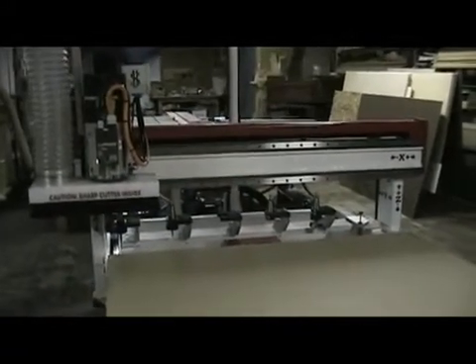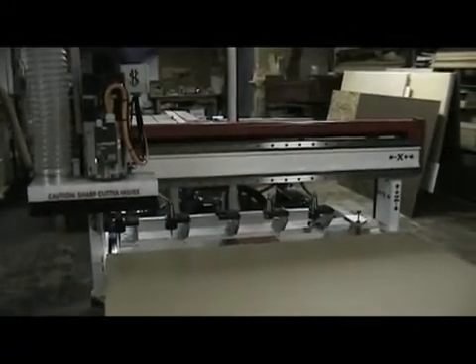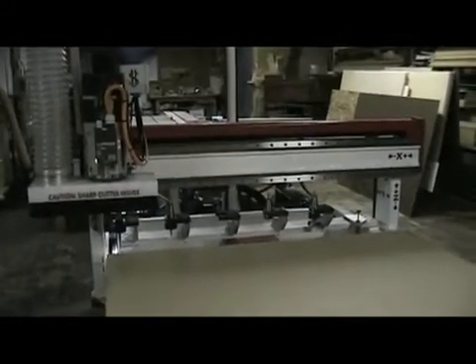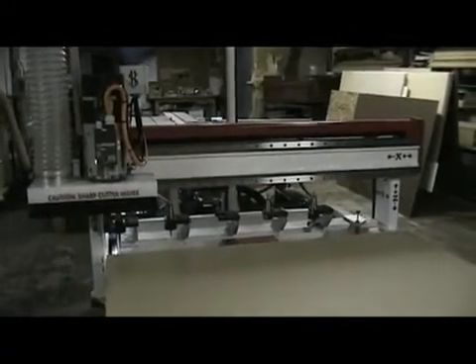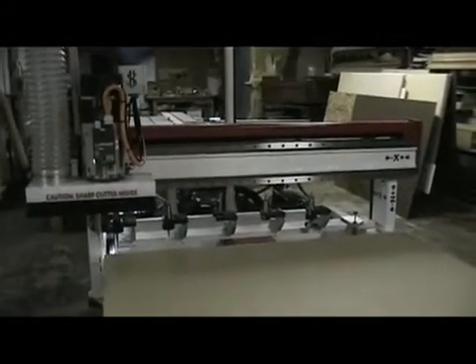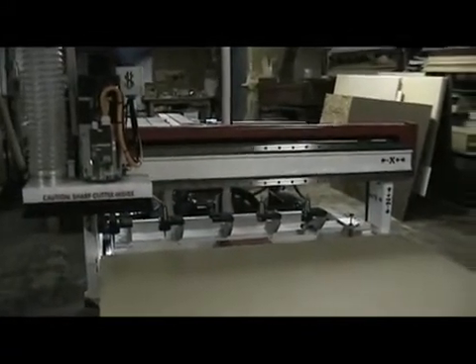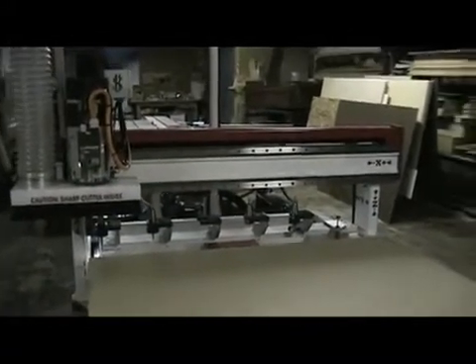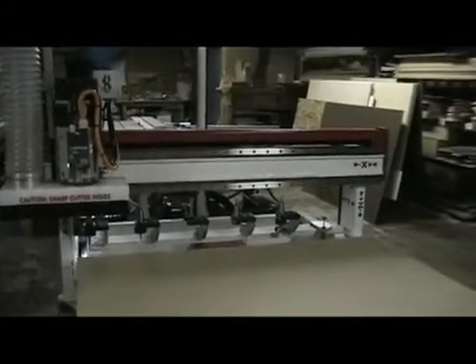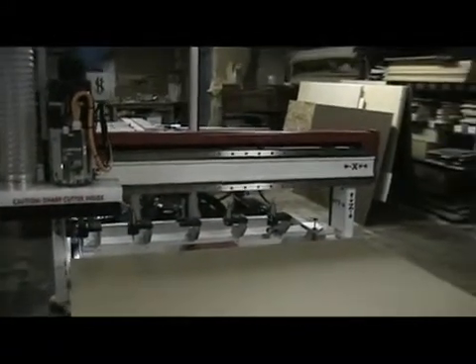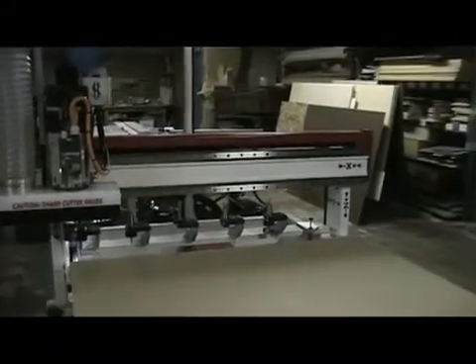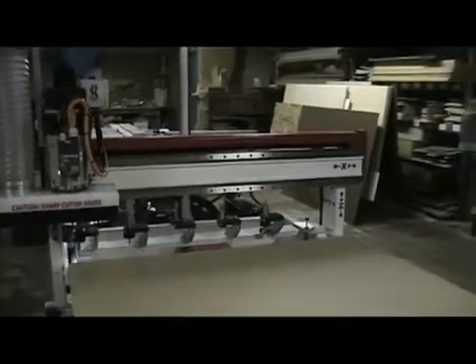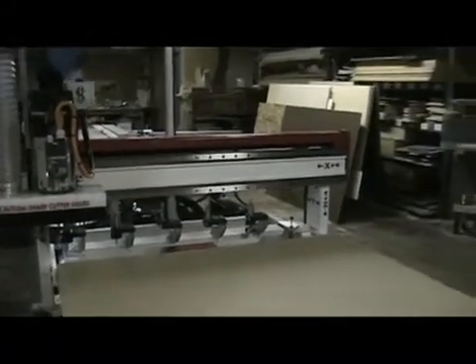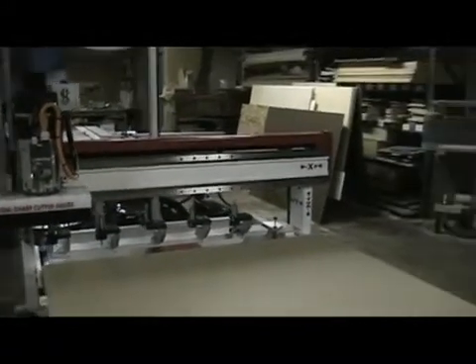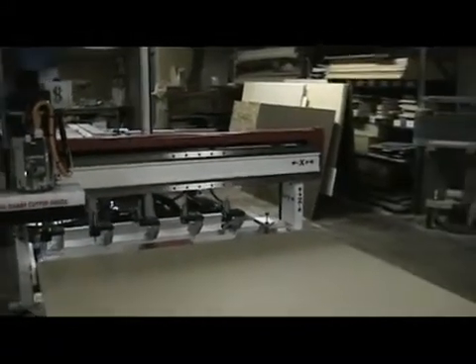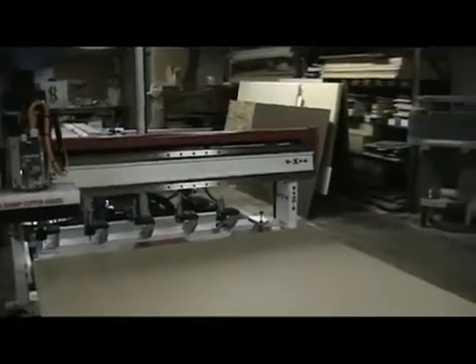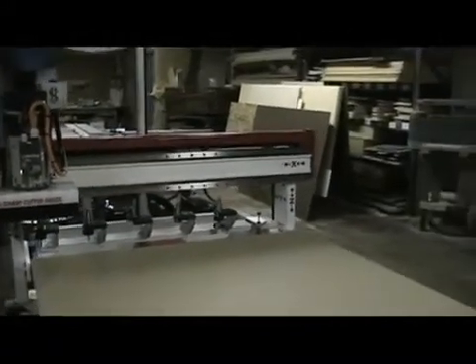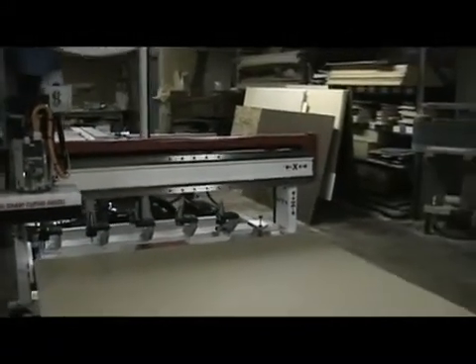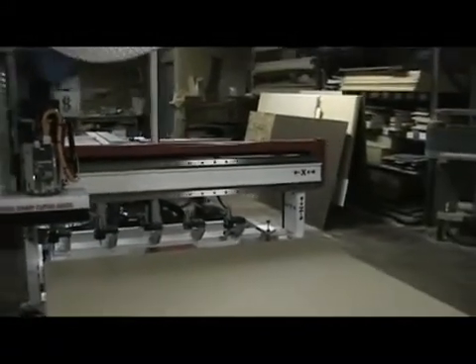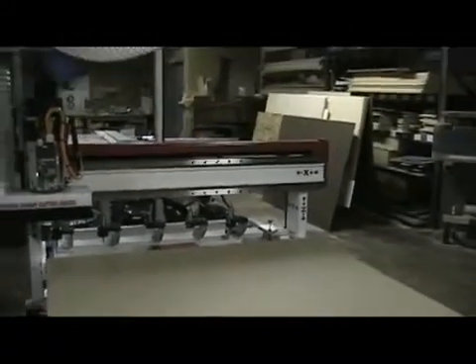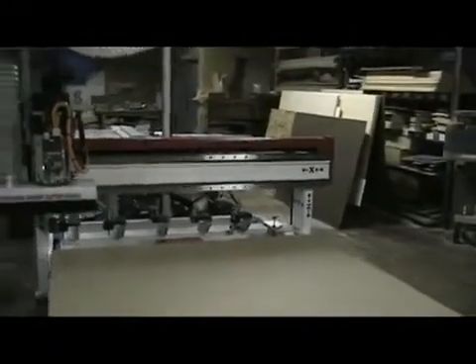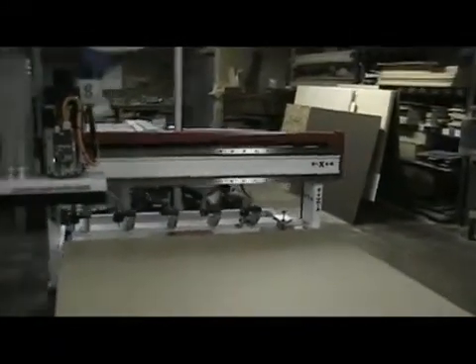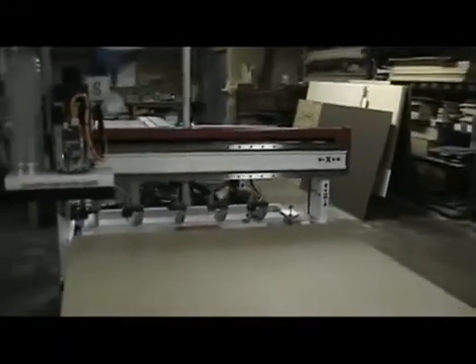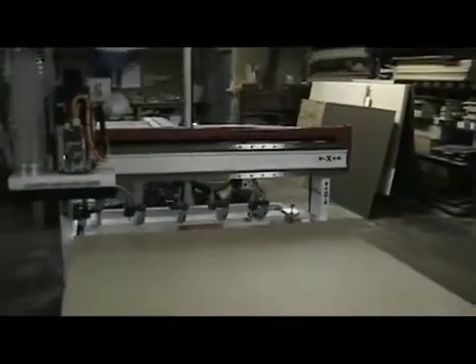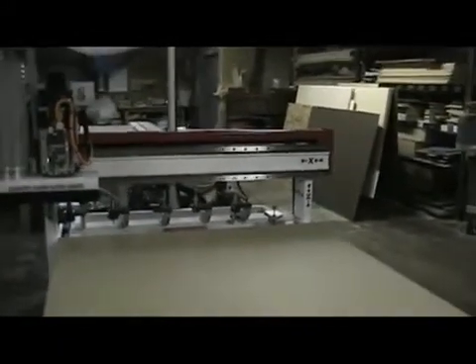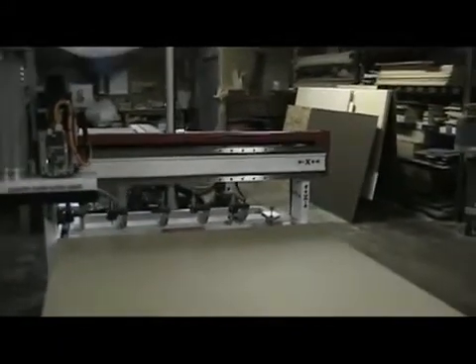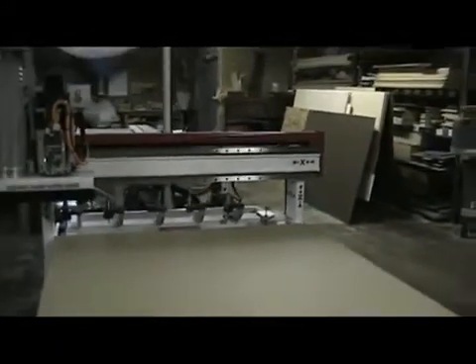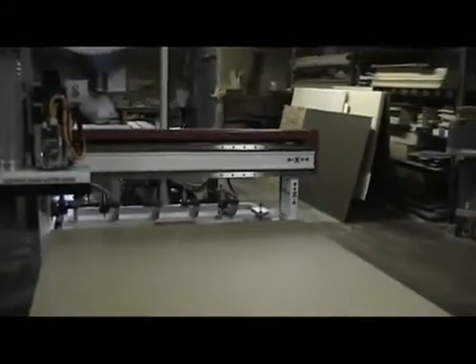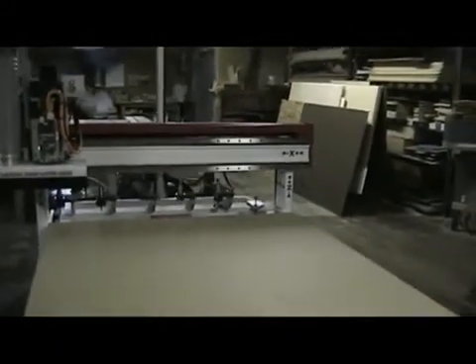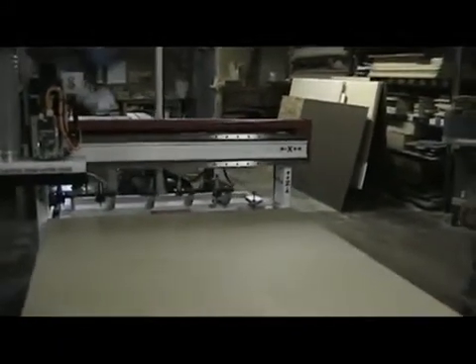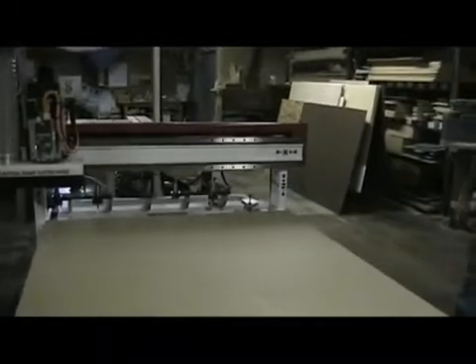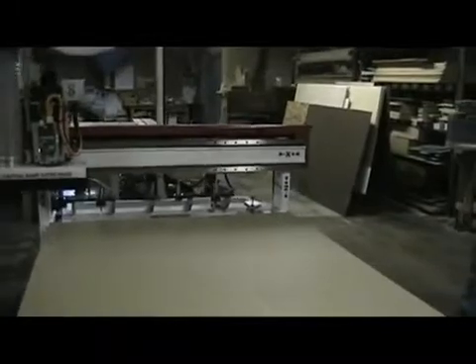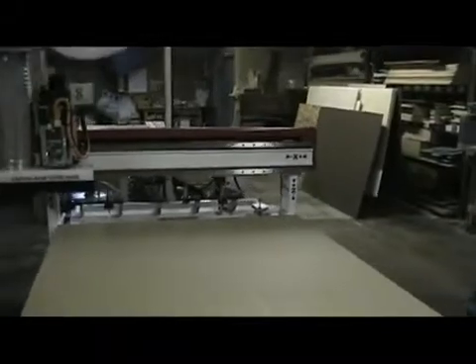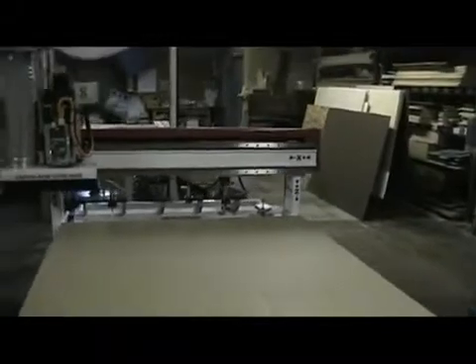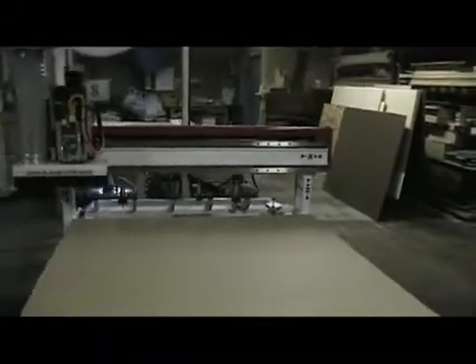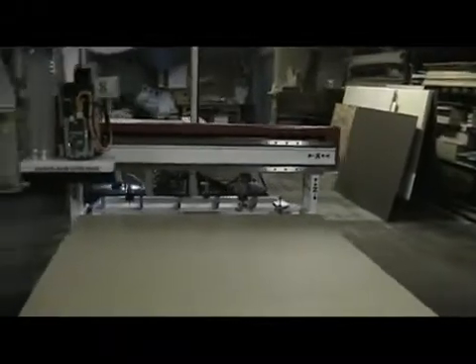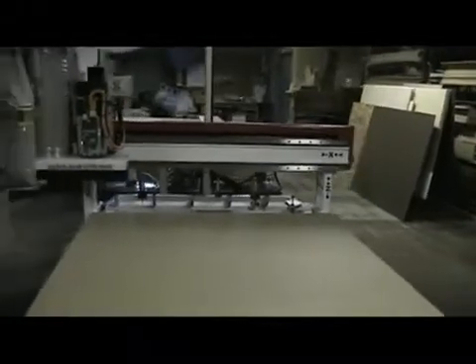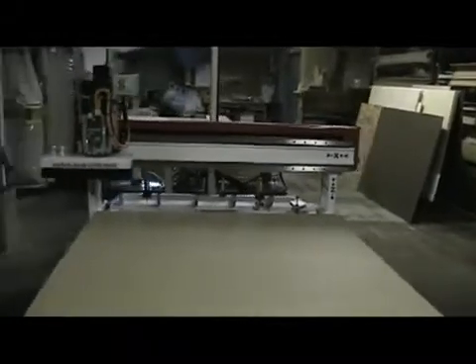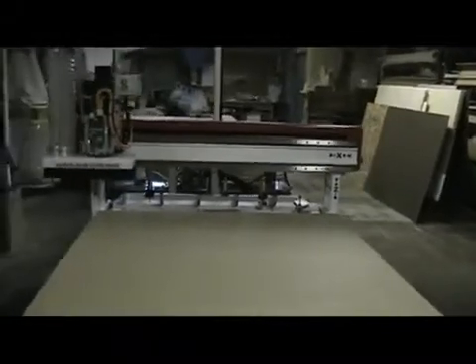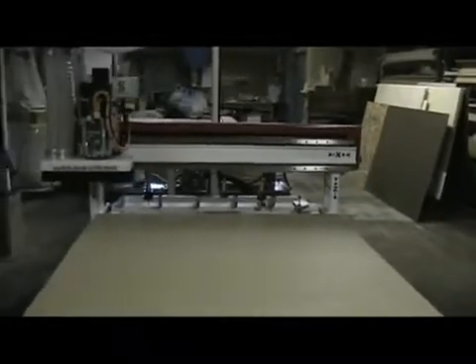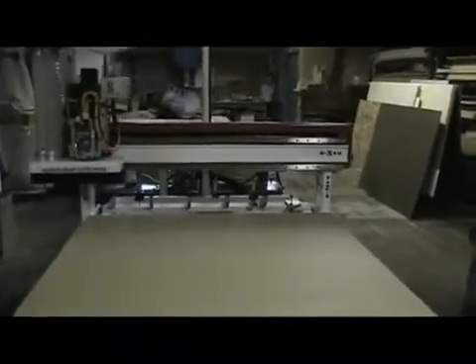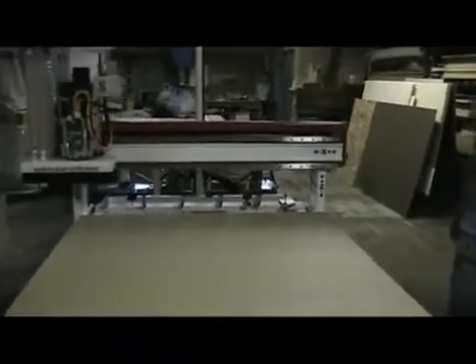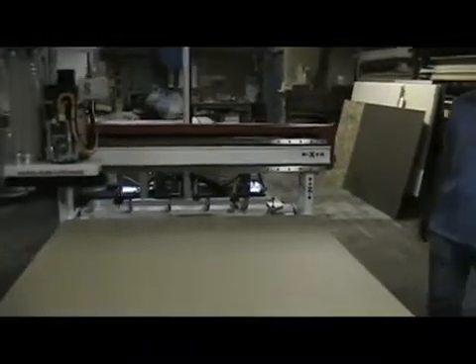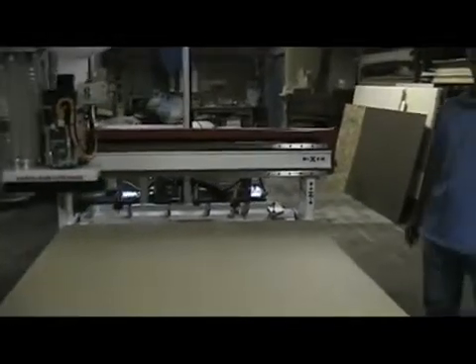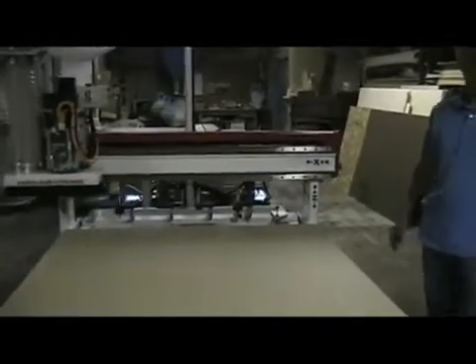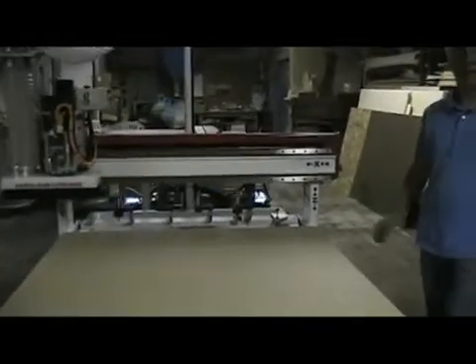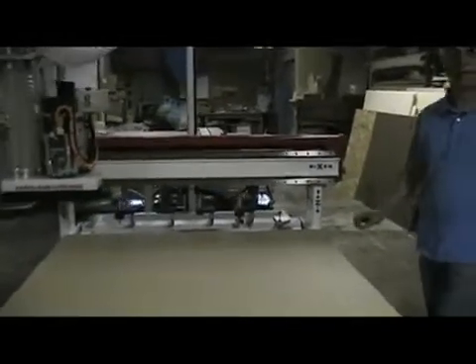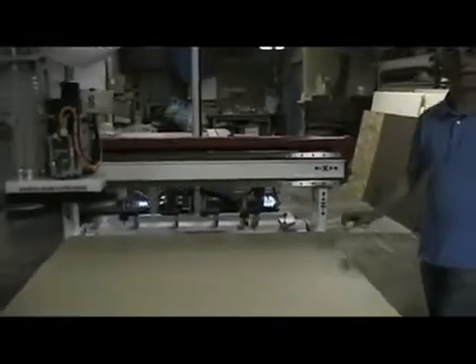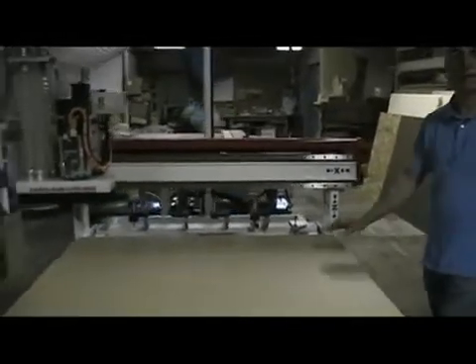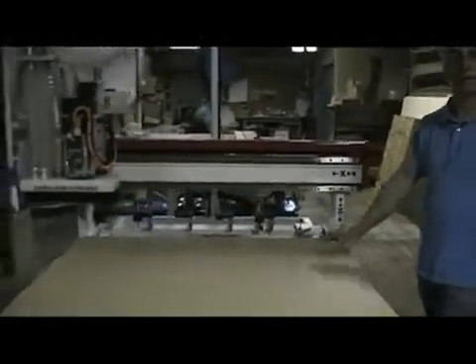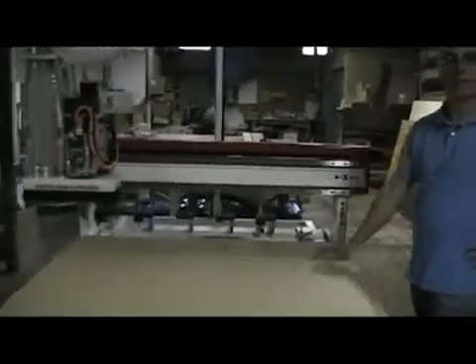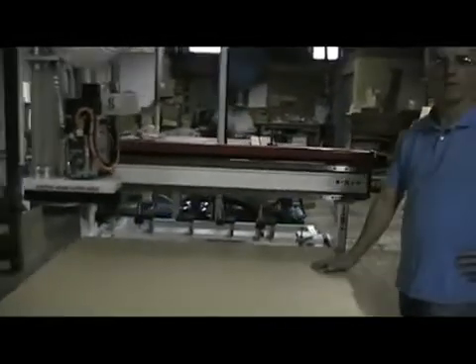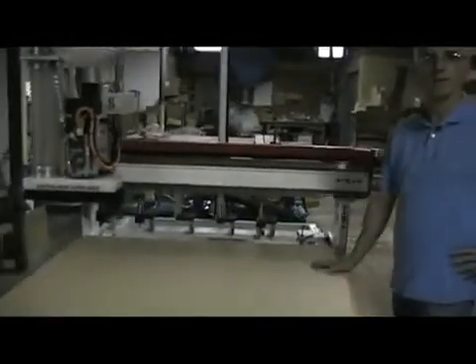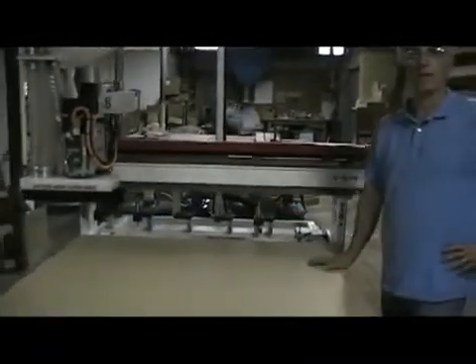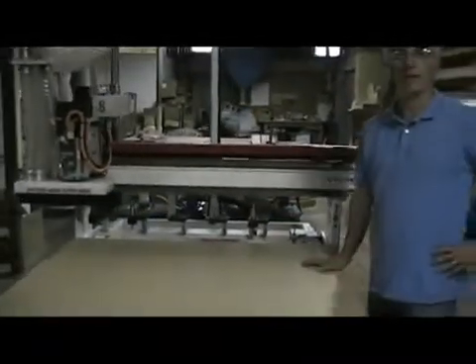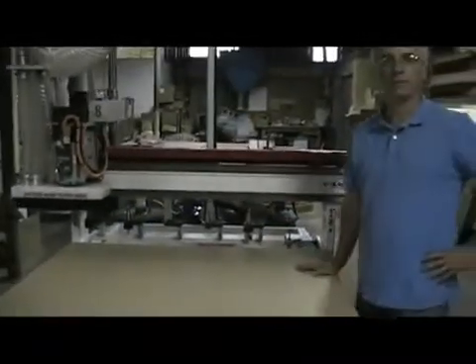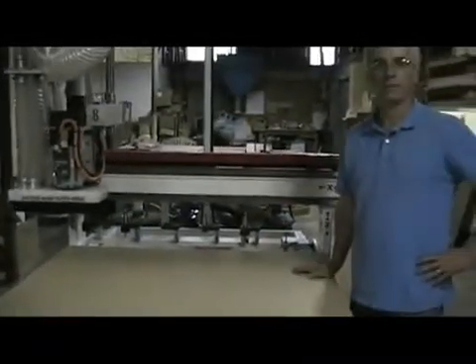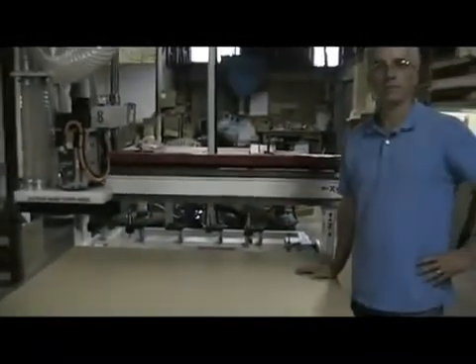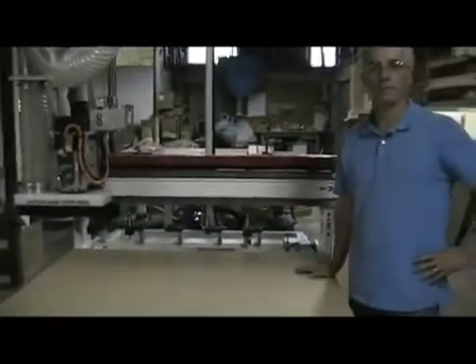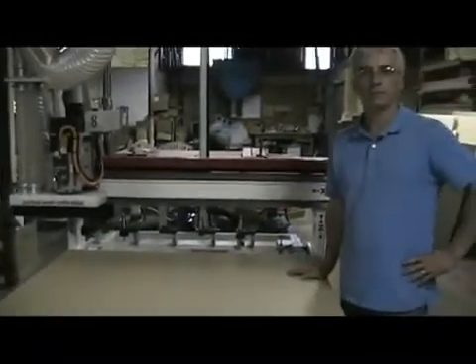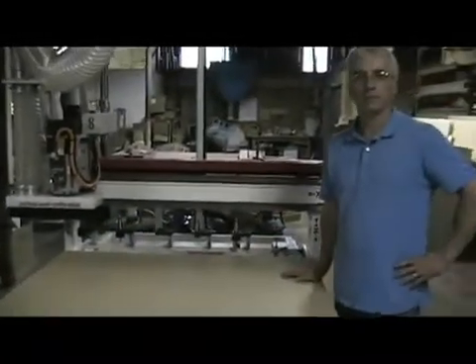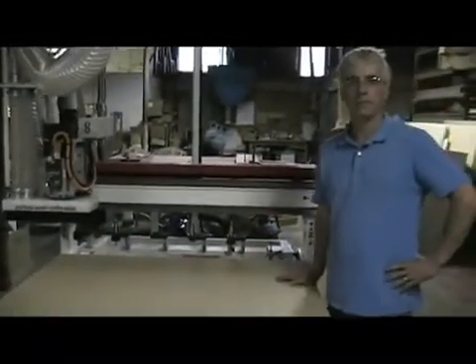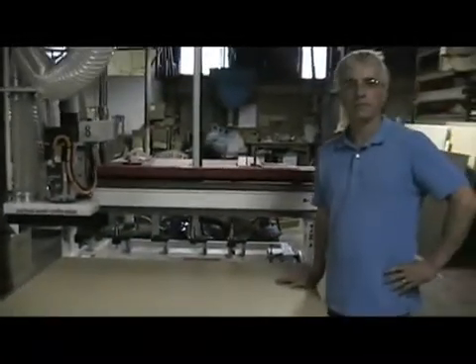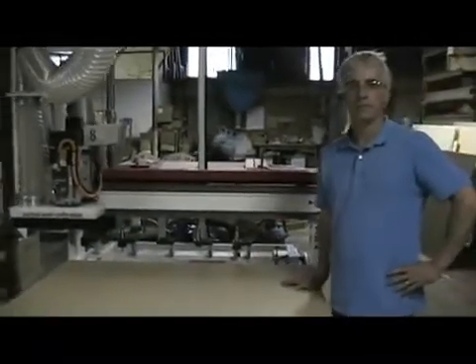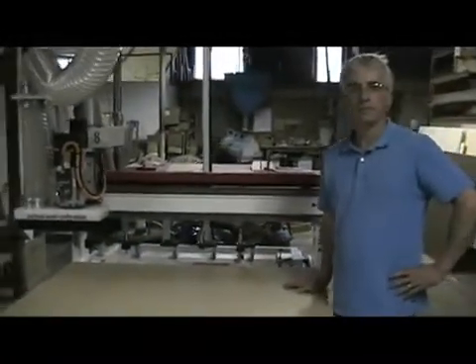What else would you say is unique about this machine in terms of the way that it functions — the drive systems, etc.?